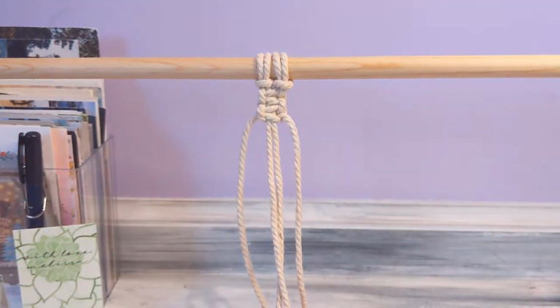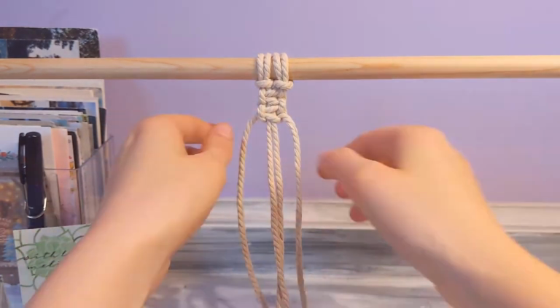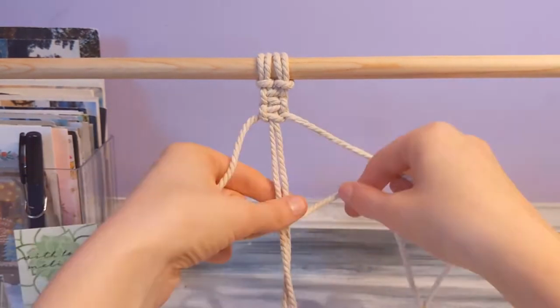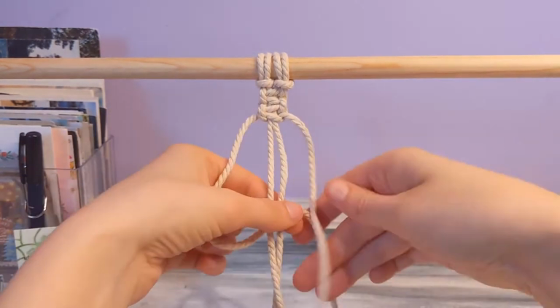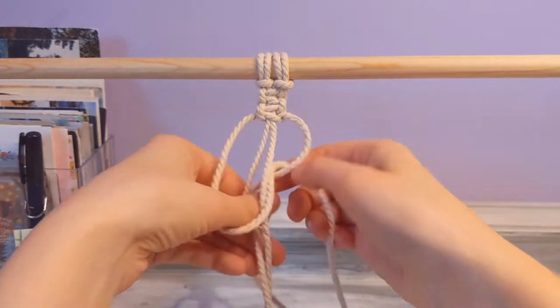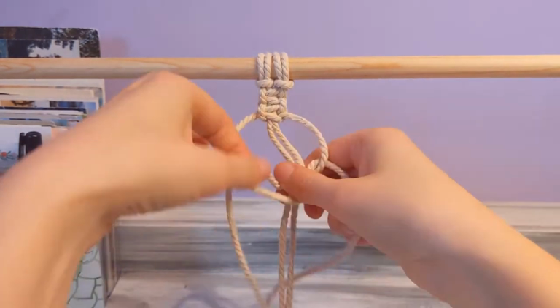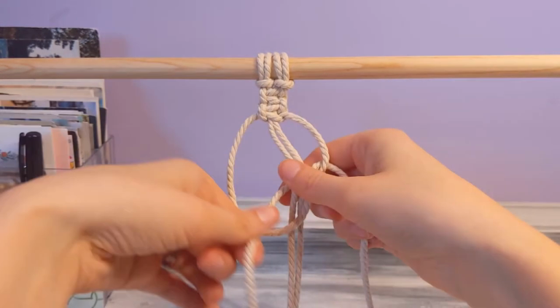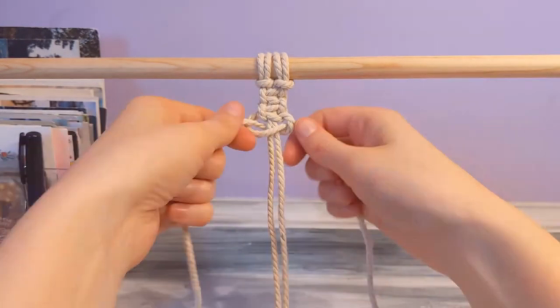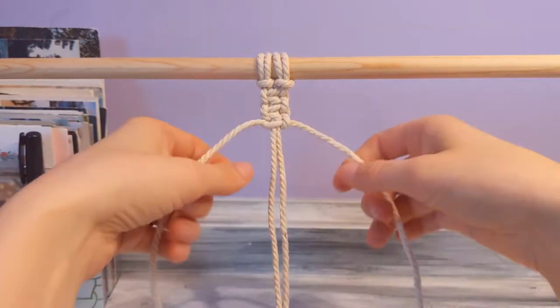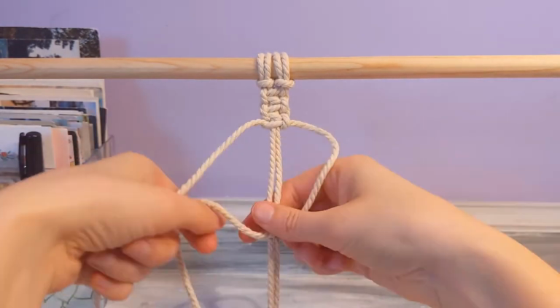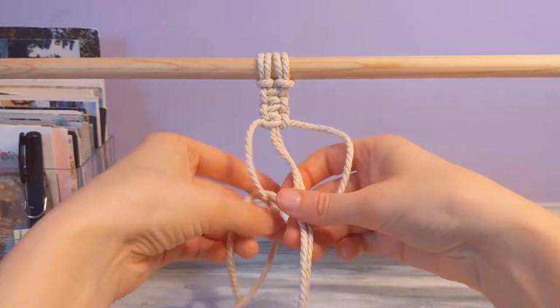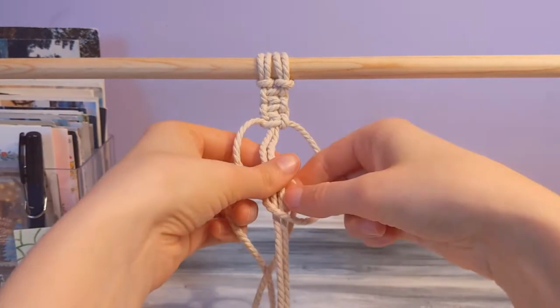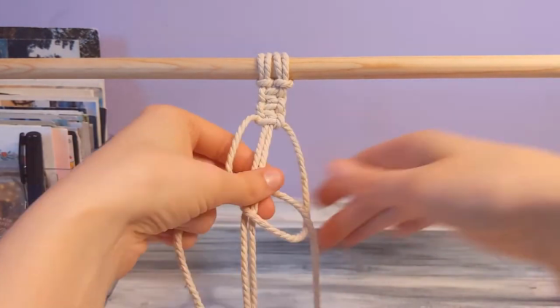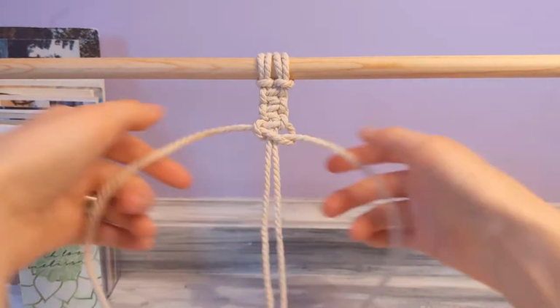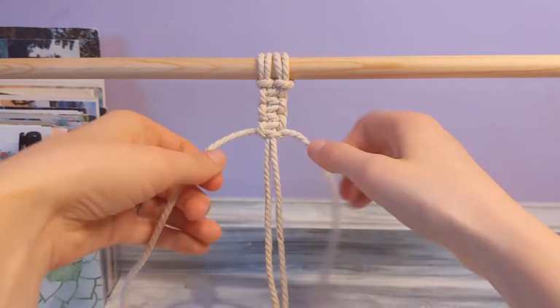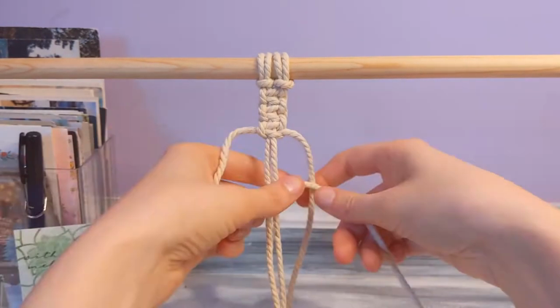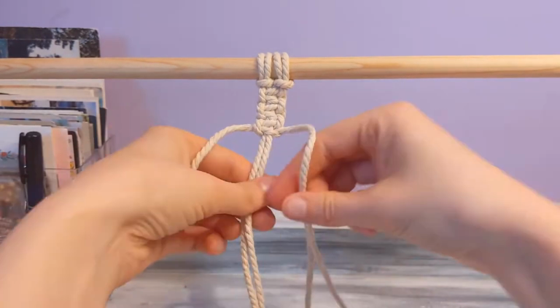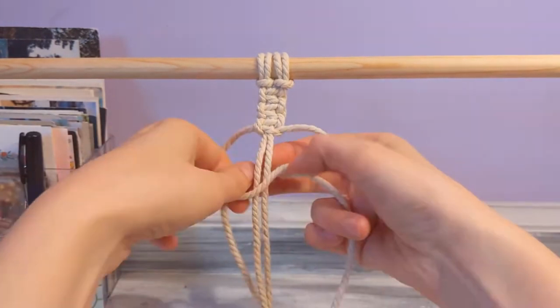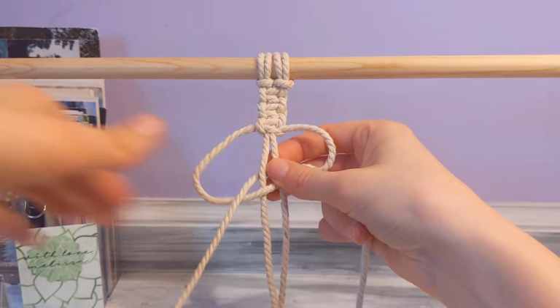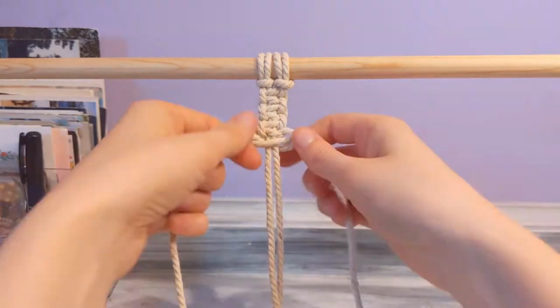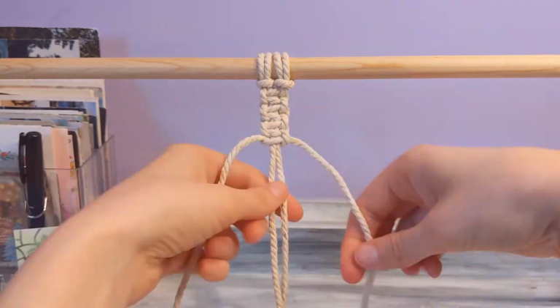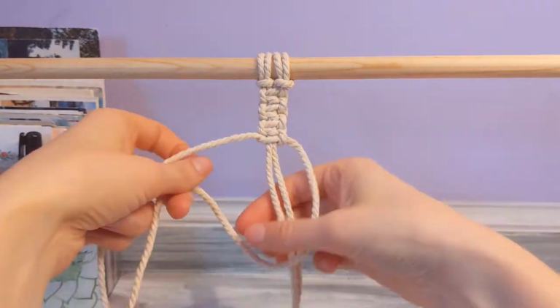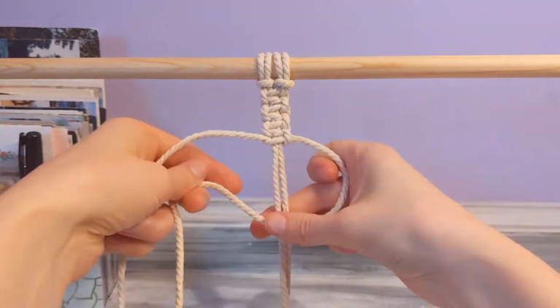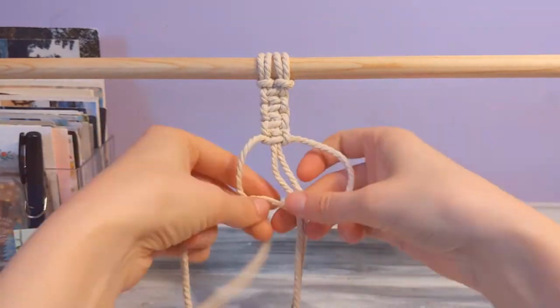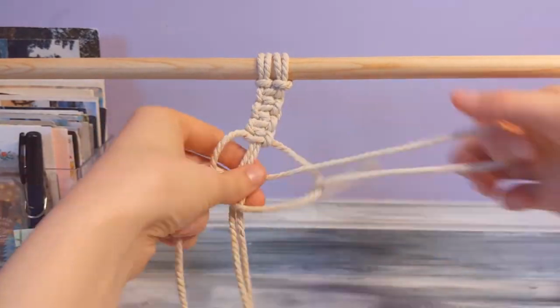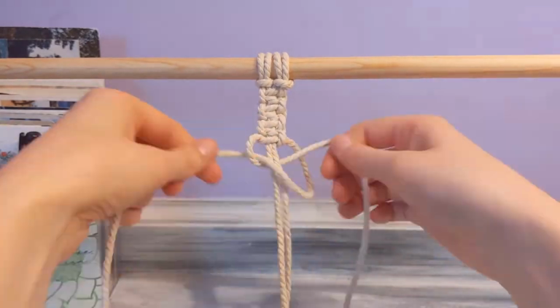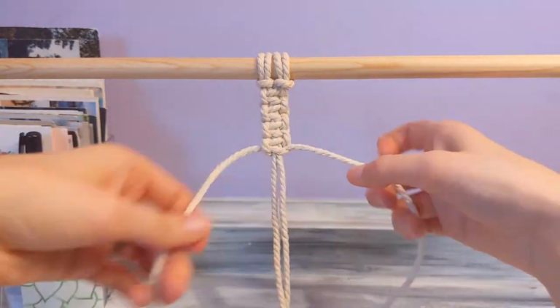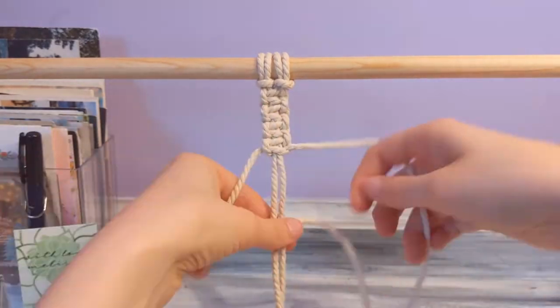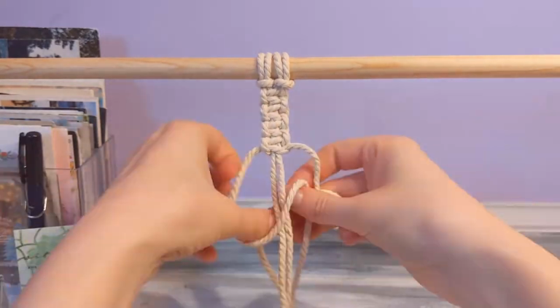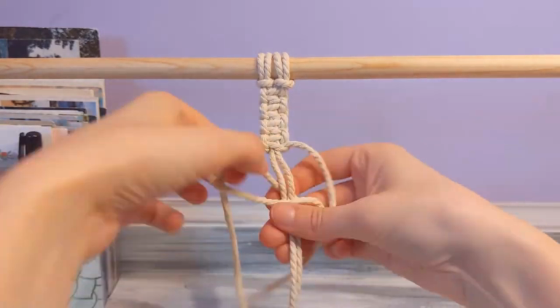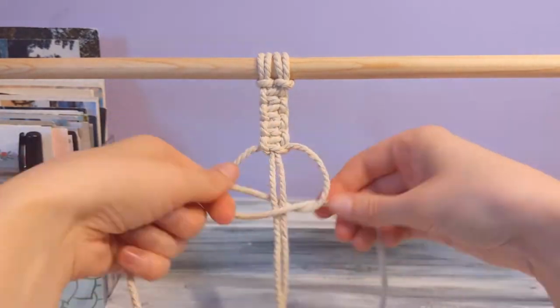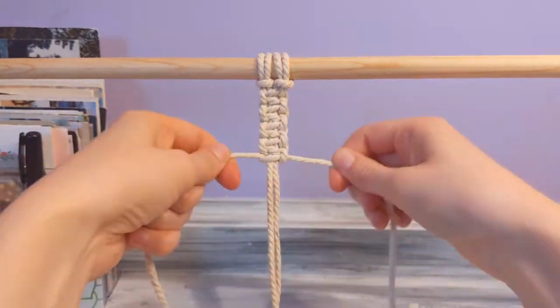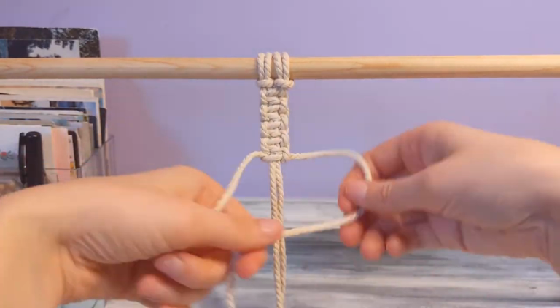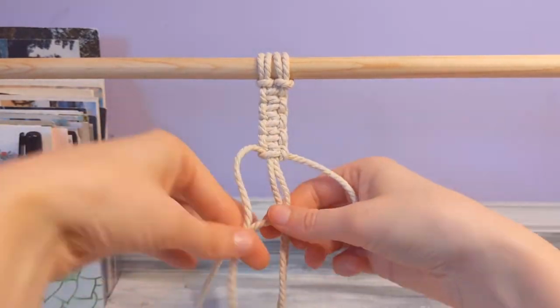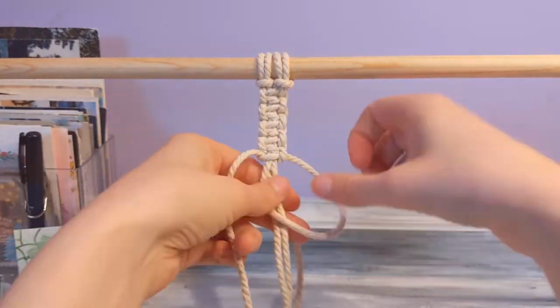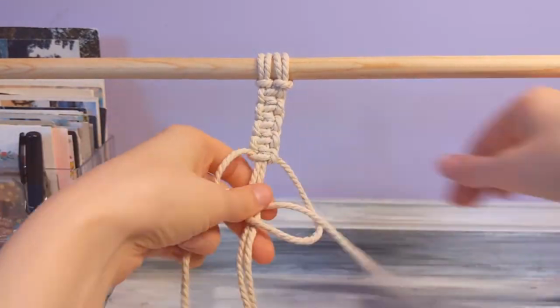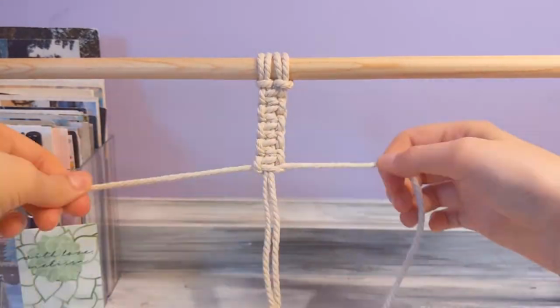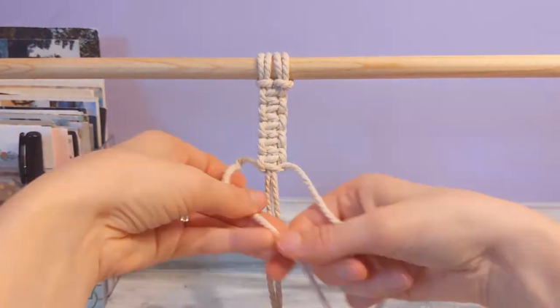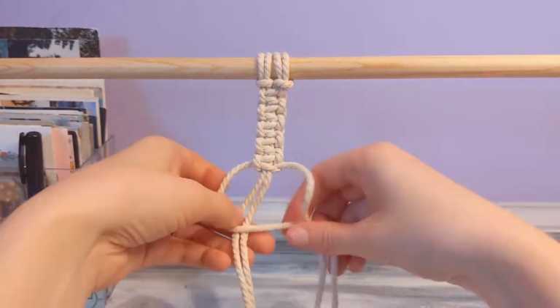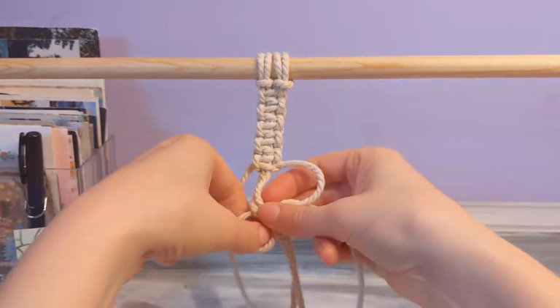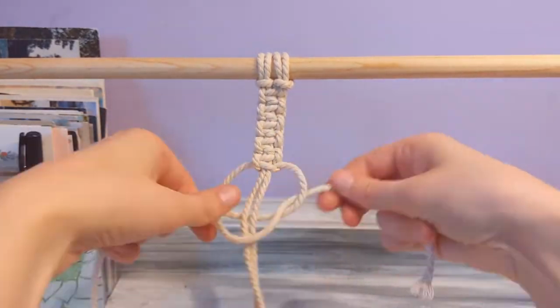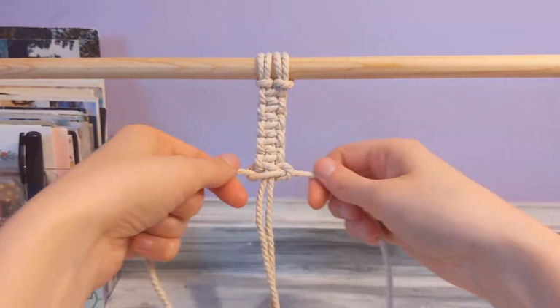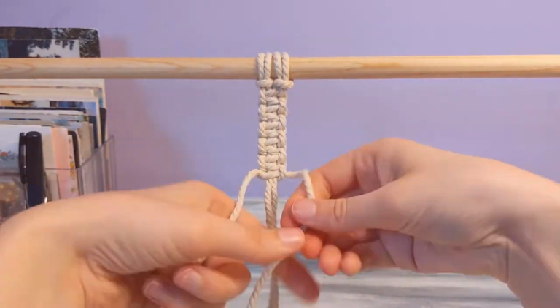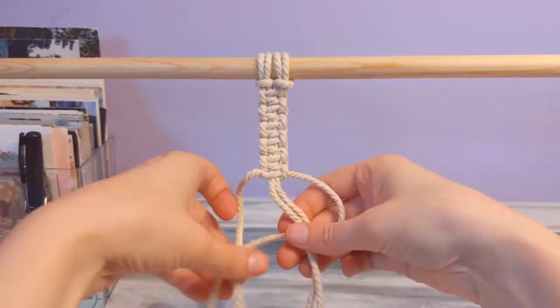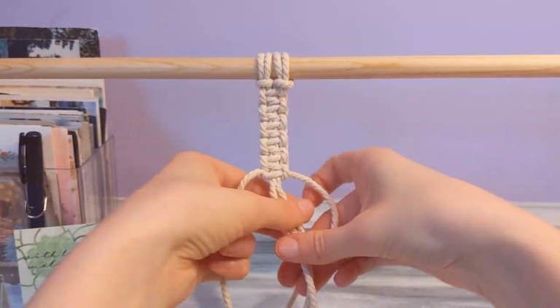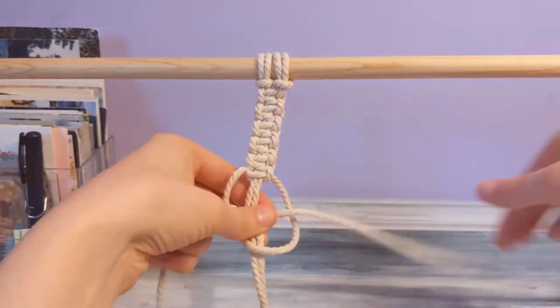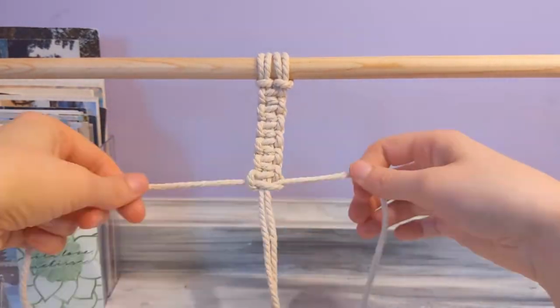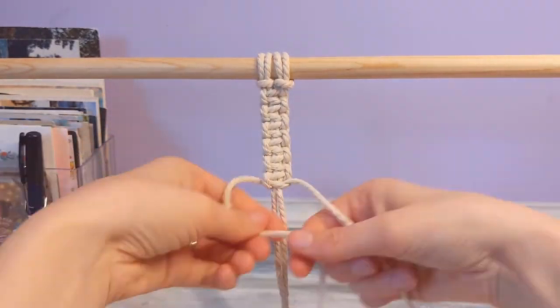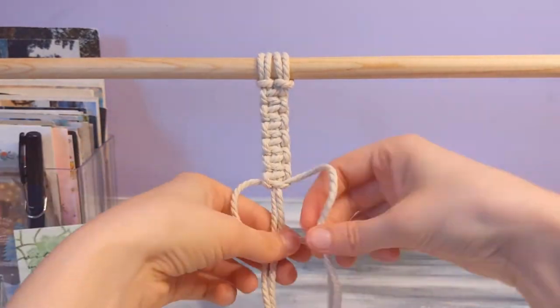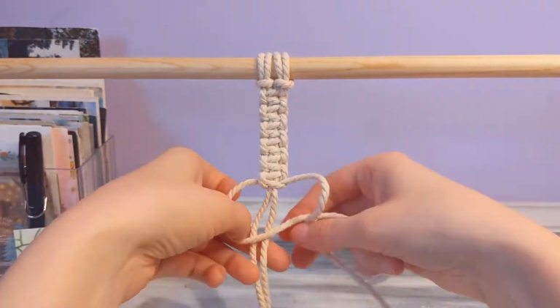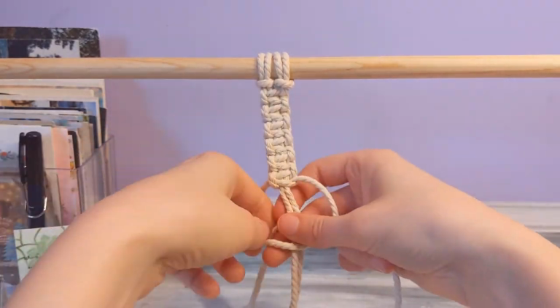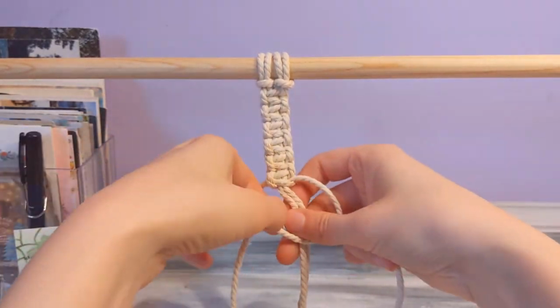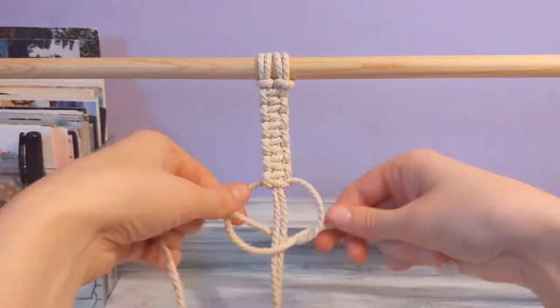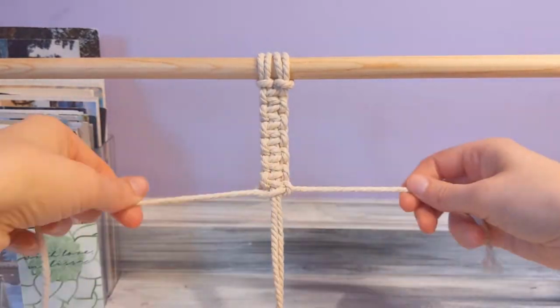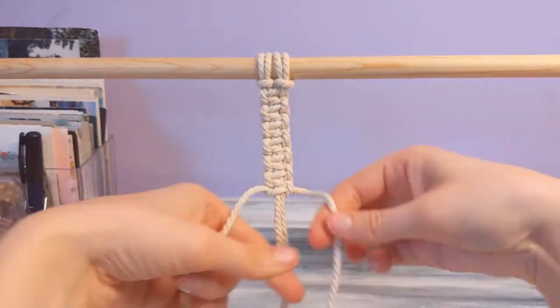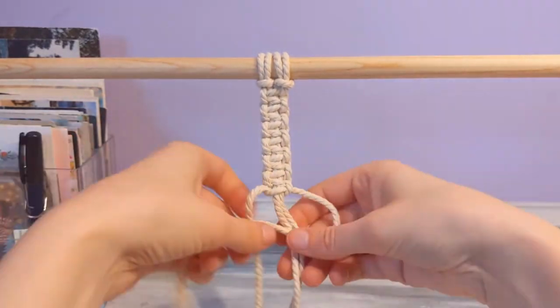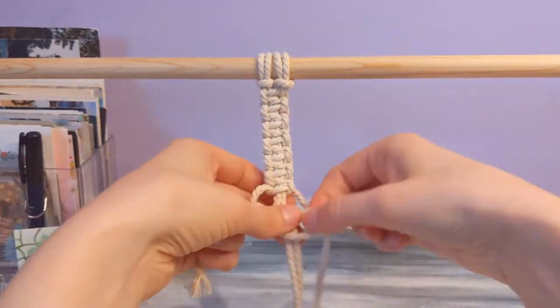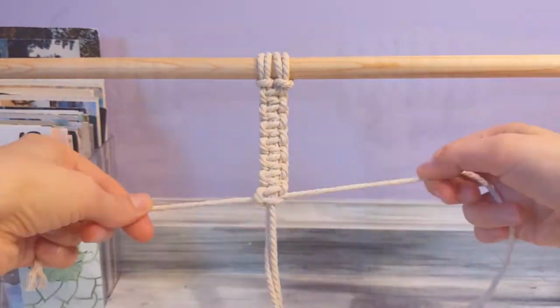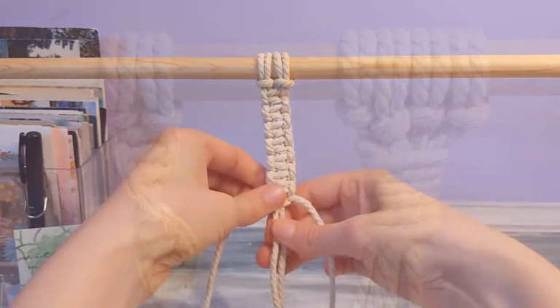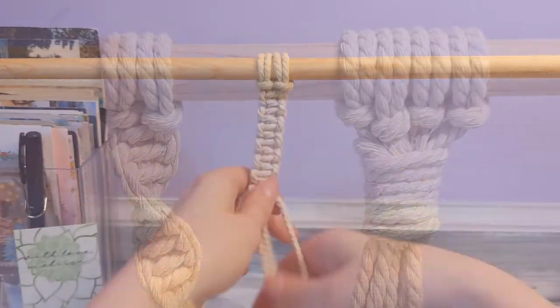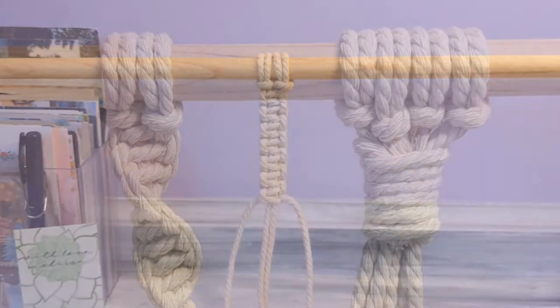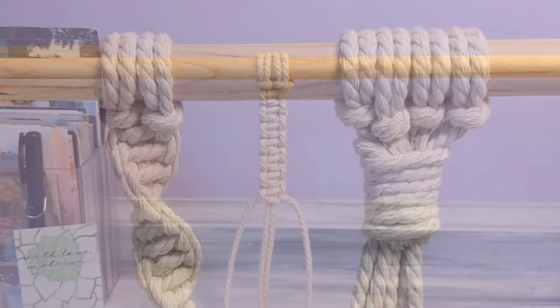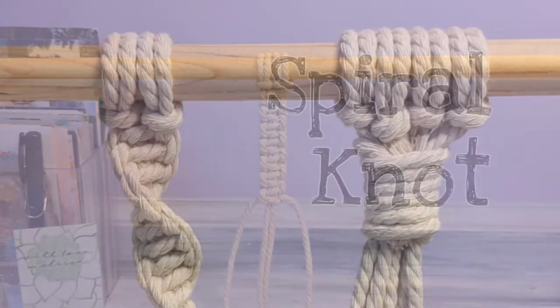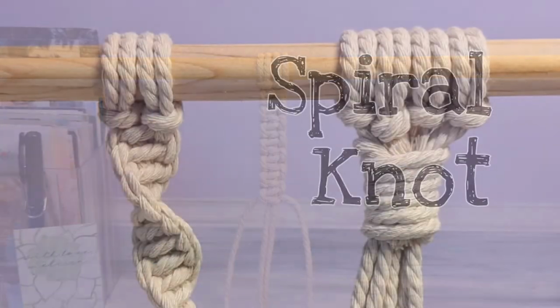I'm just gonna do a bunch more so you can see what it looks like as a chain. It's a nice flat knot — you use that a lot.